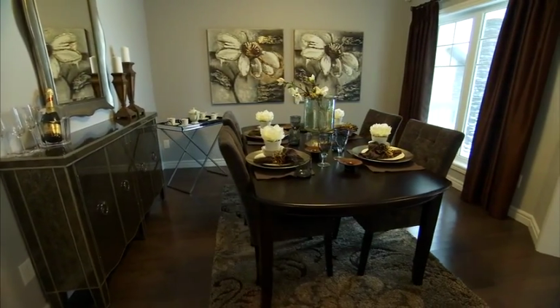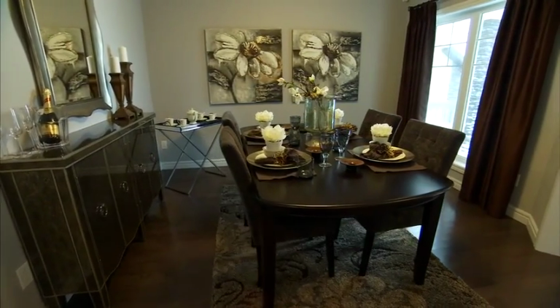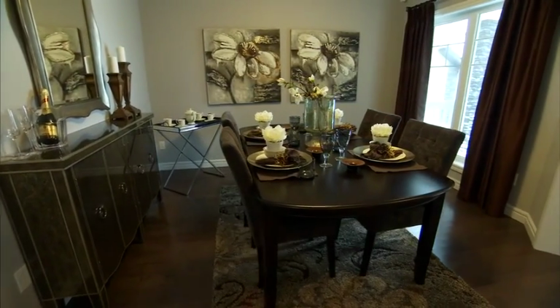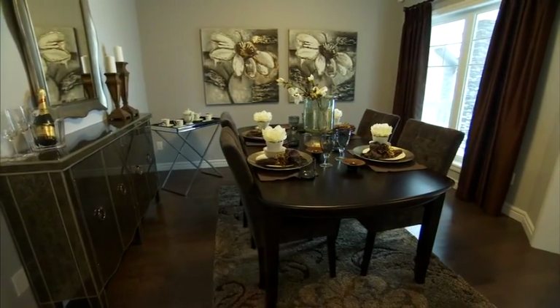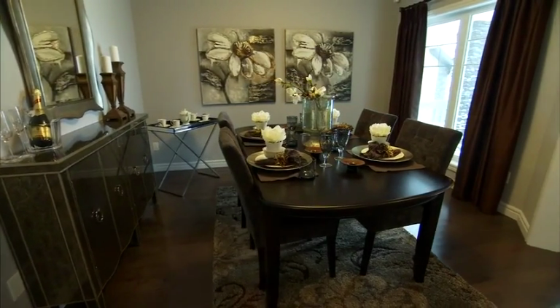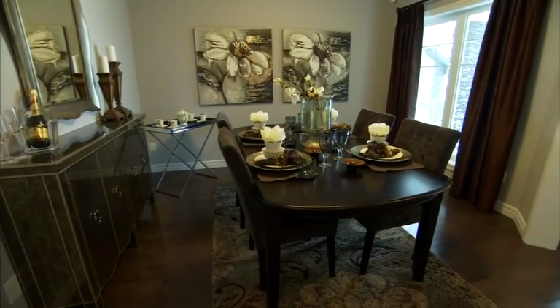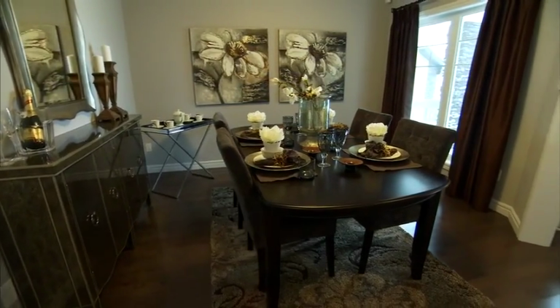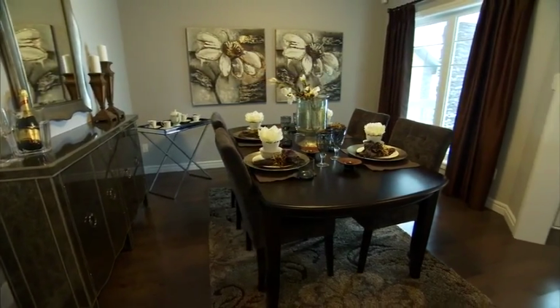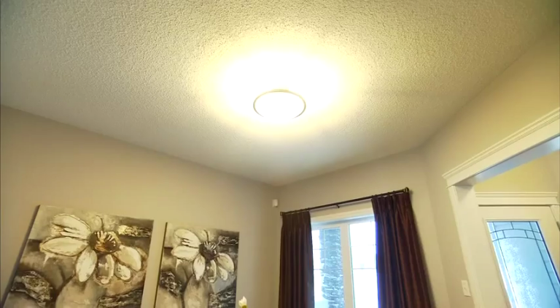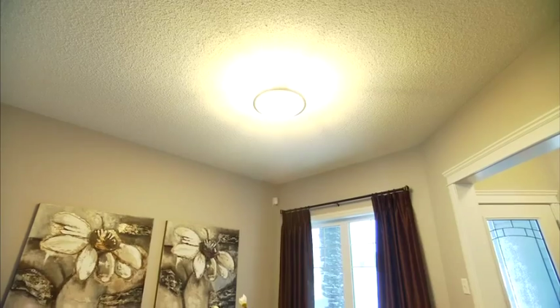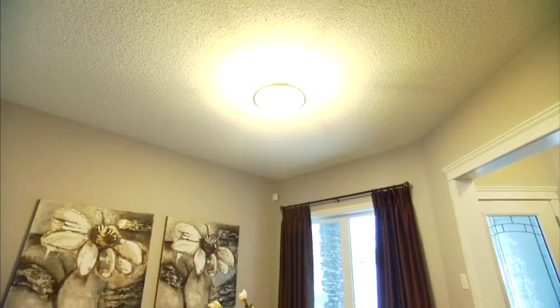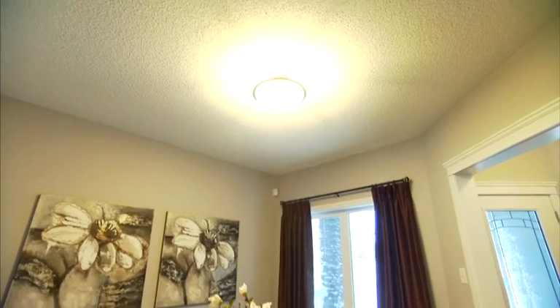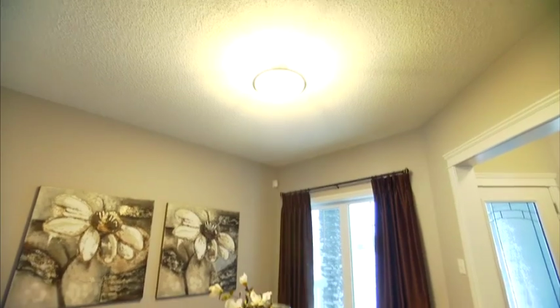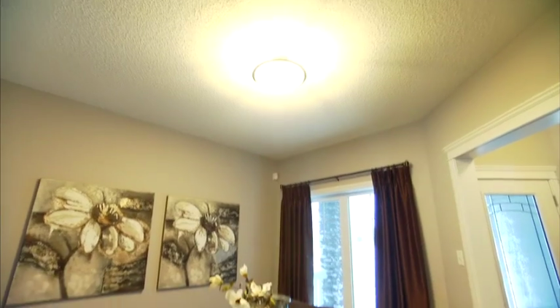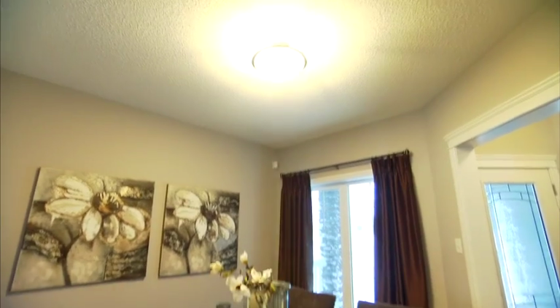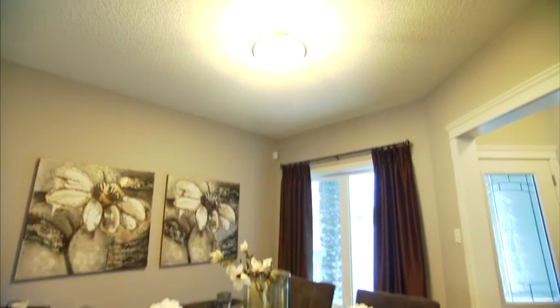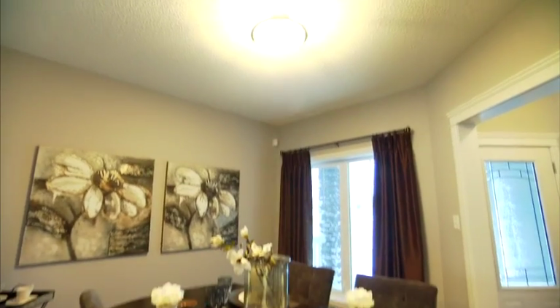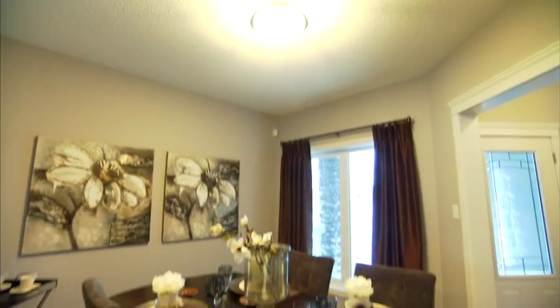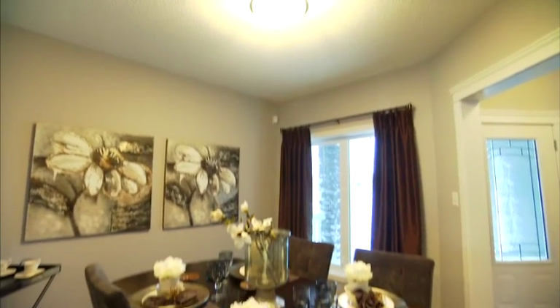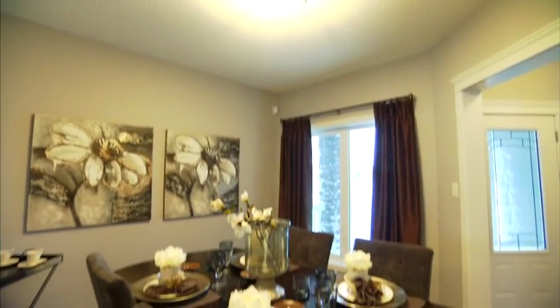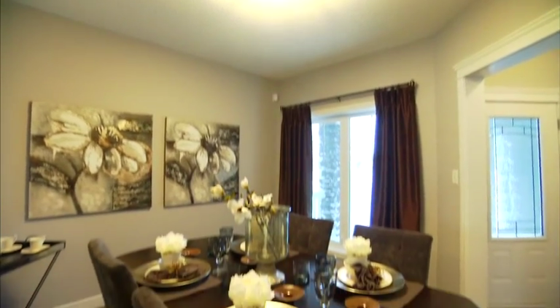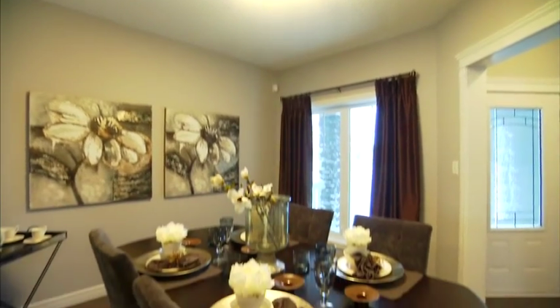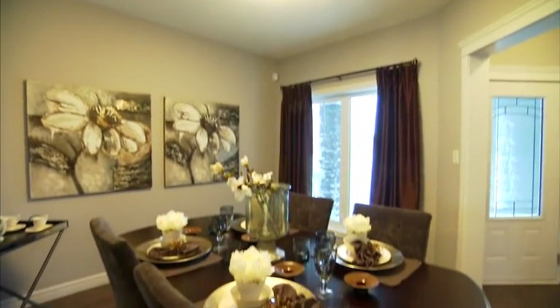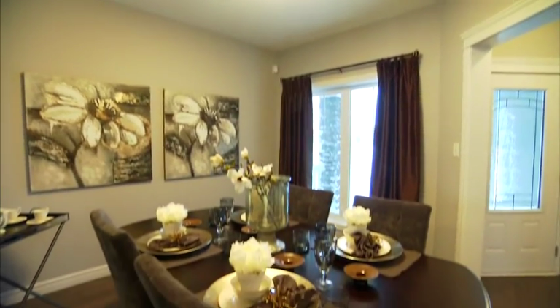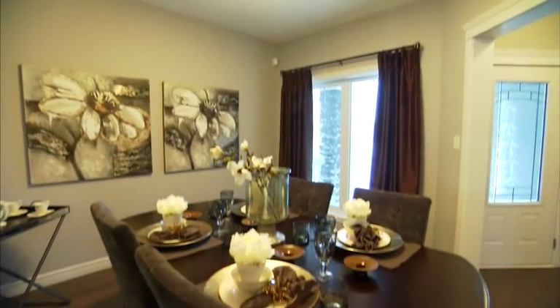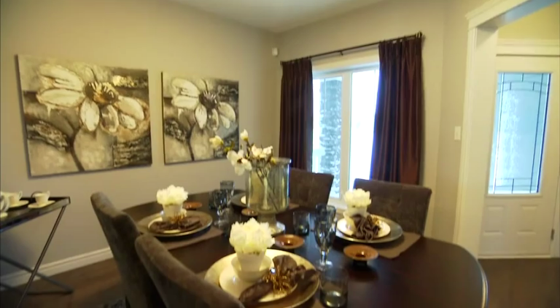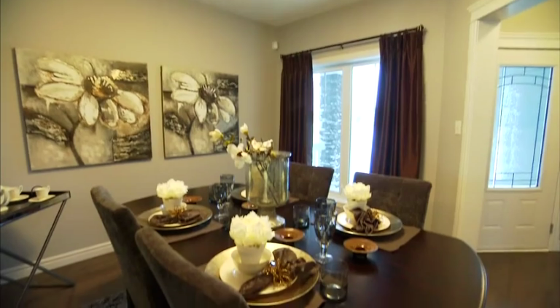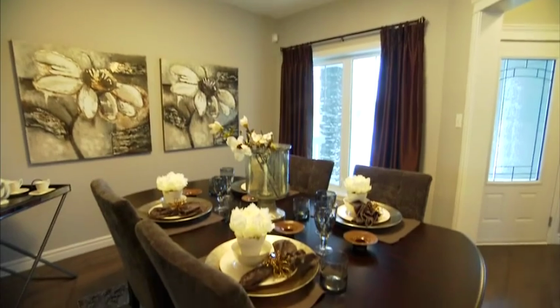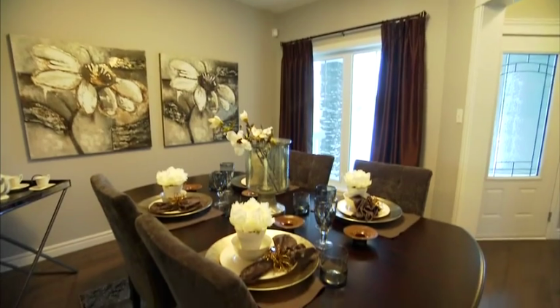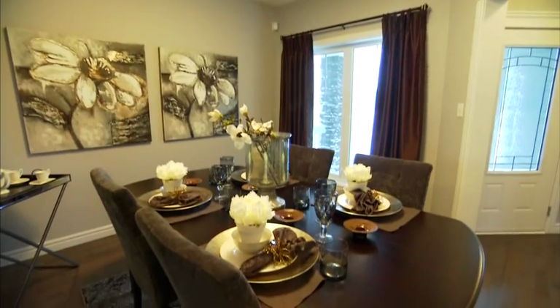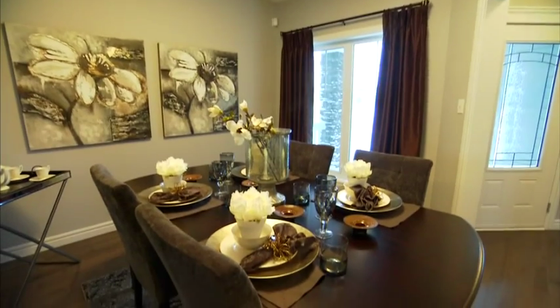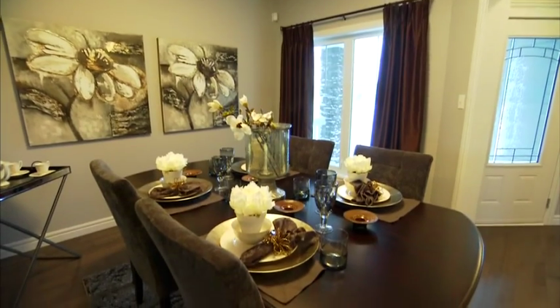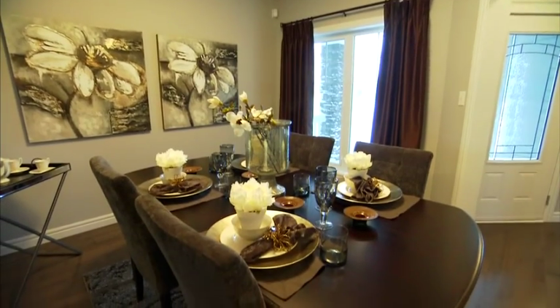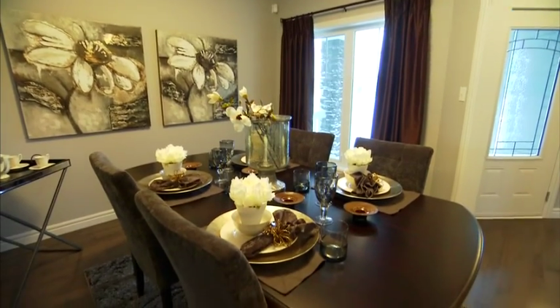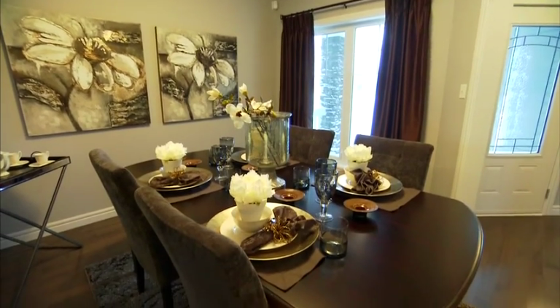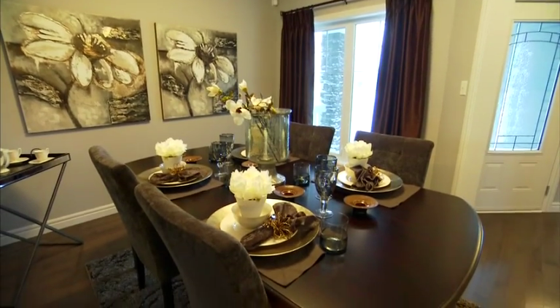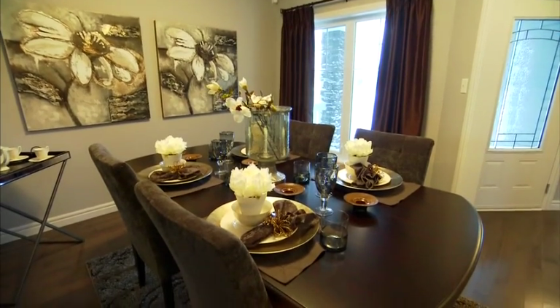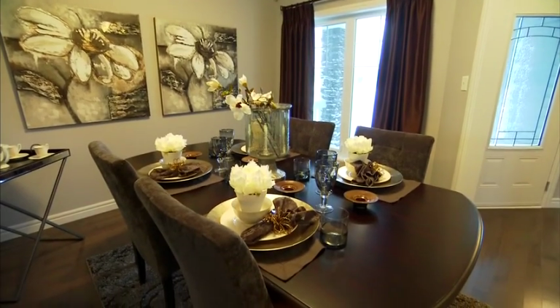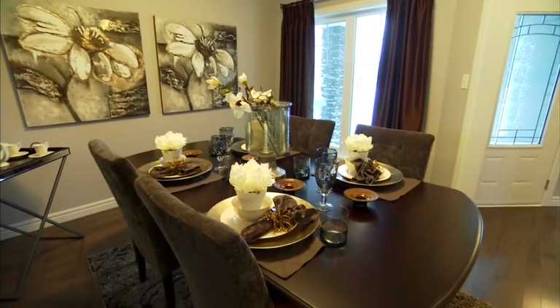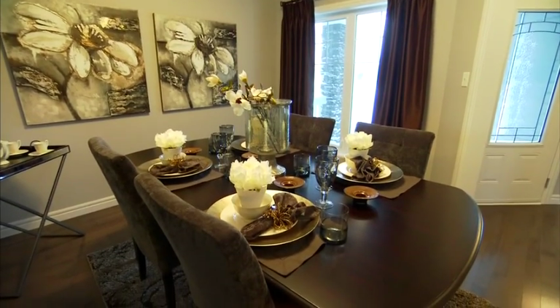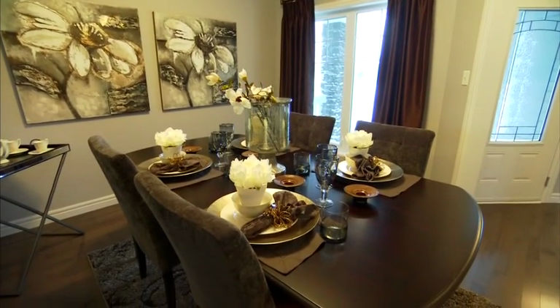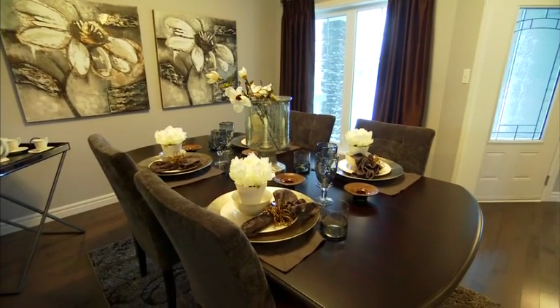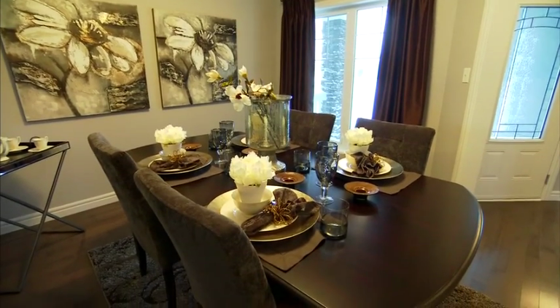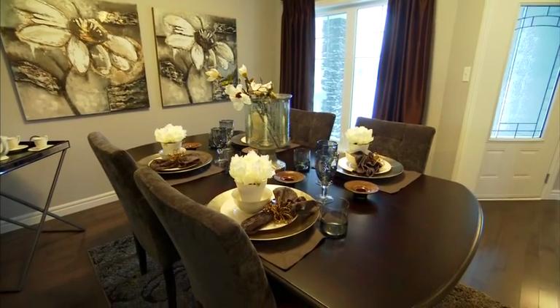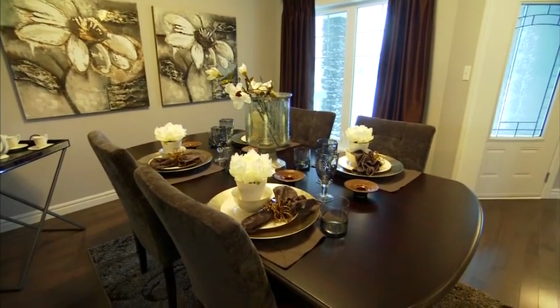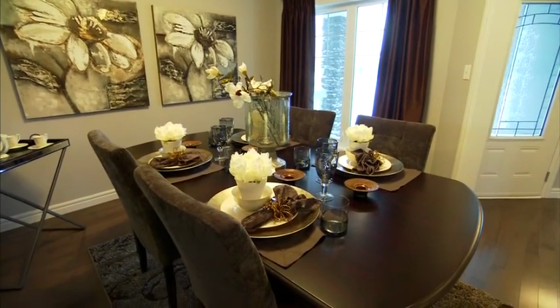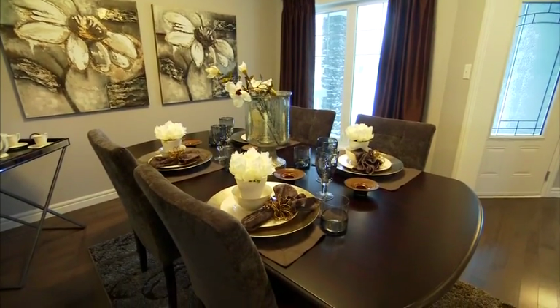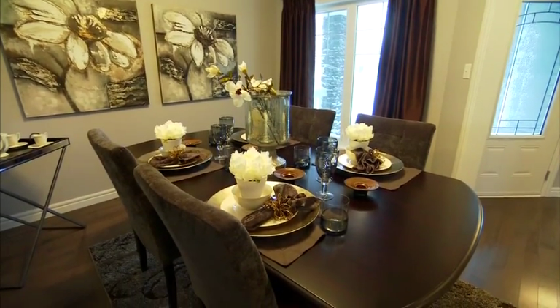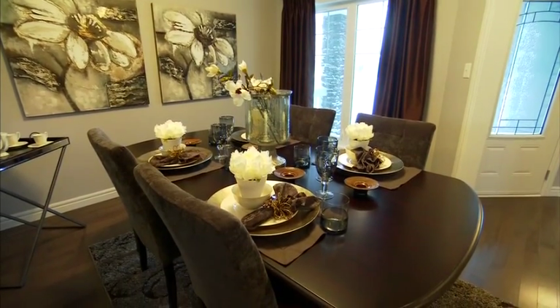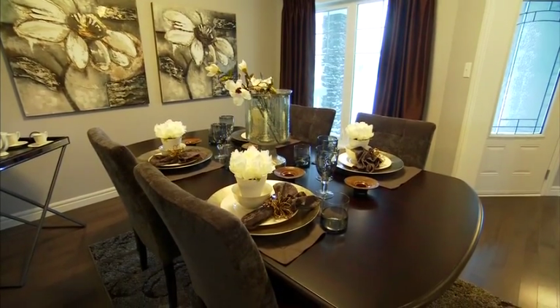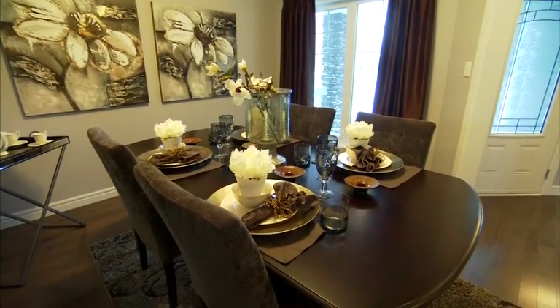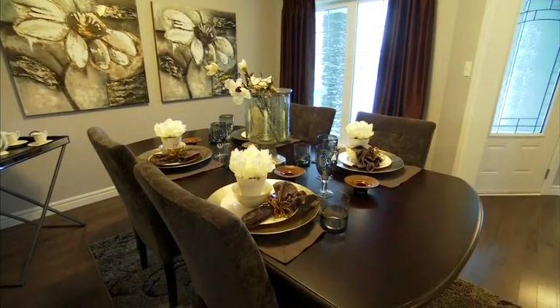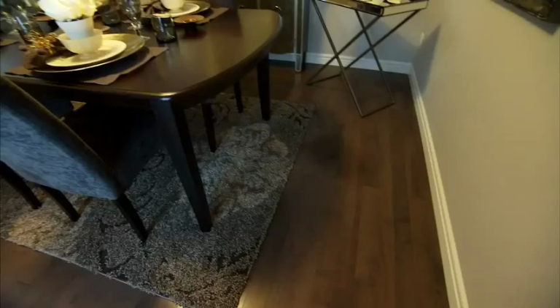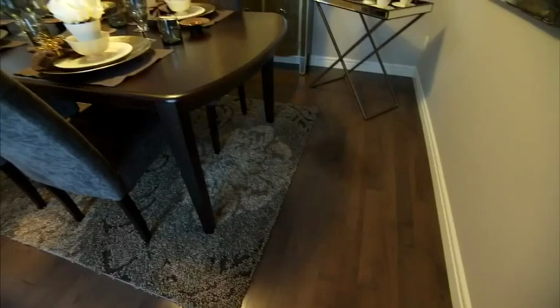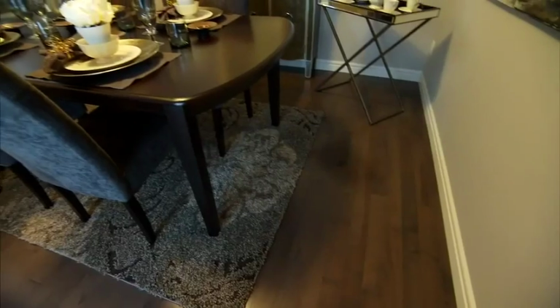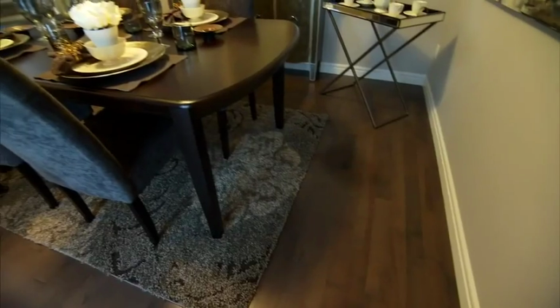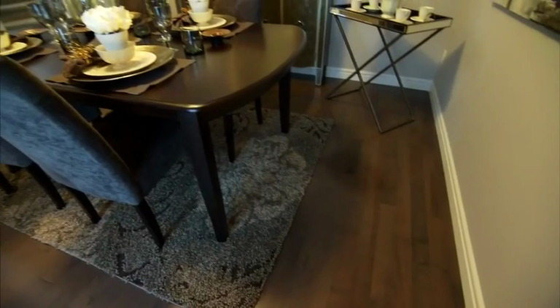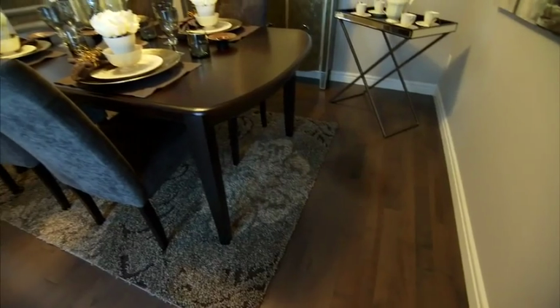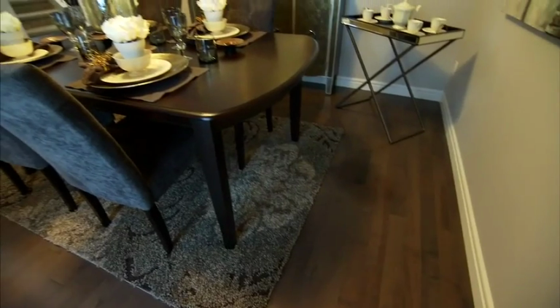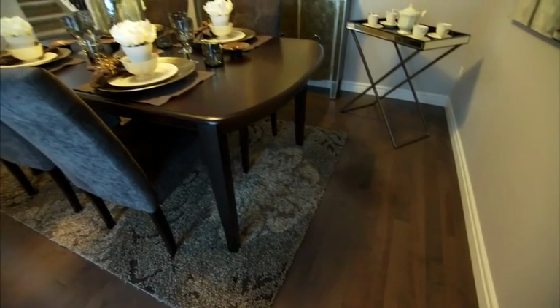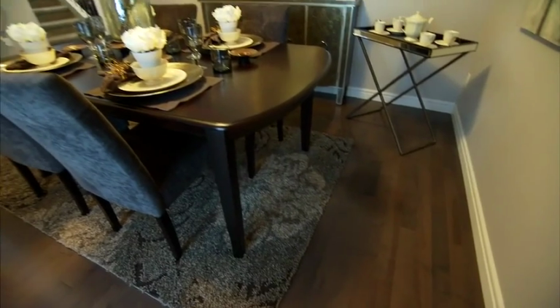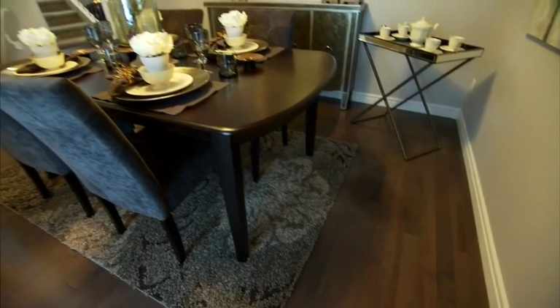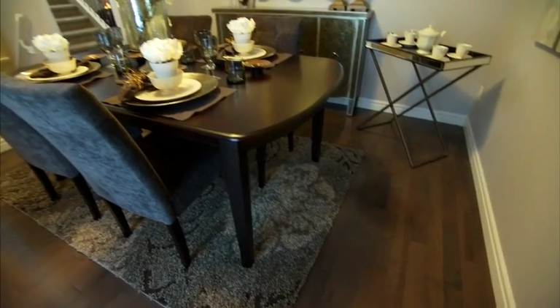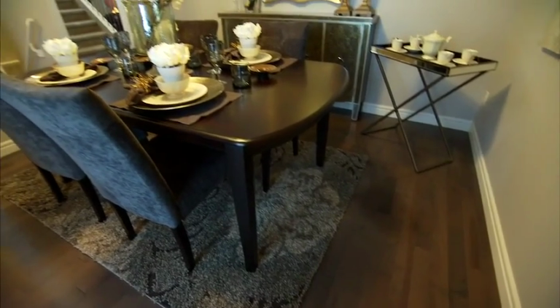Using cool grey tones is a really popular trend in homes right now. You can see in this room it makes it feel really clean and modern.